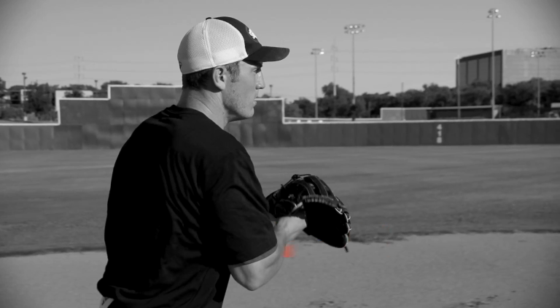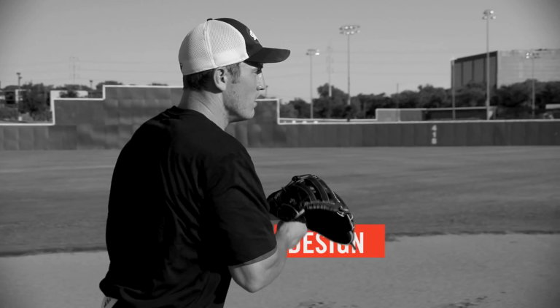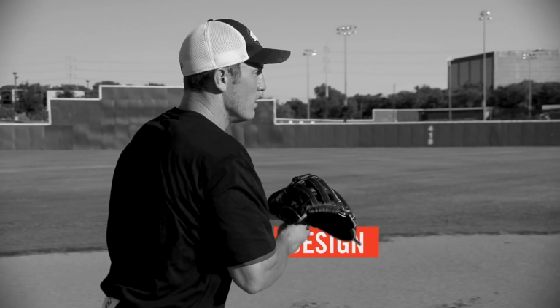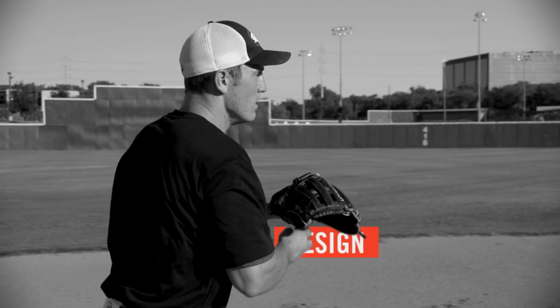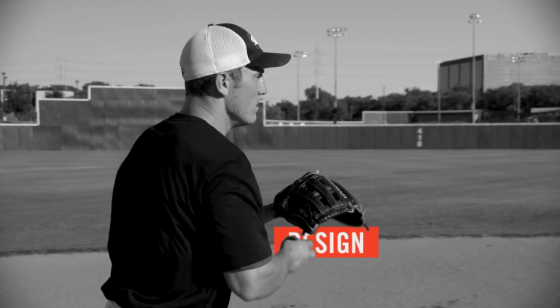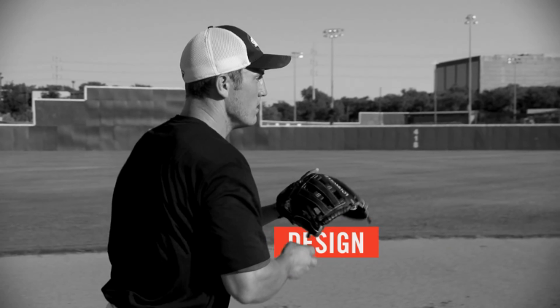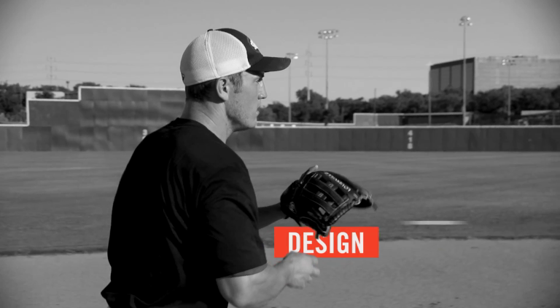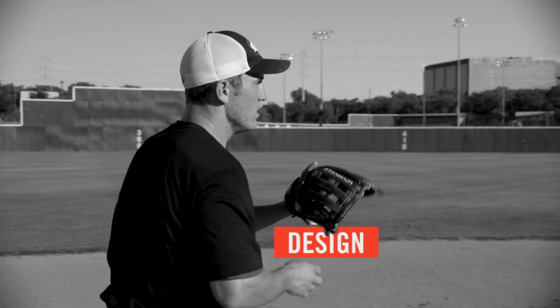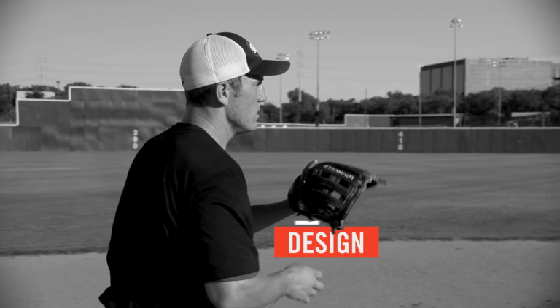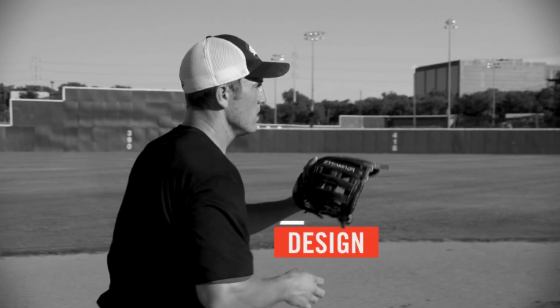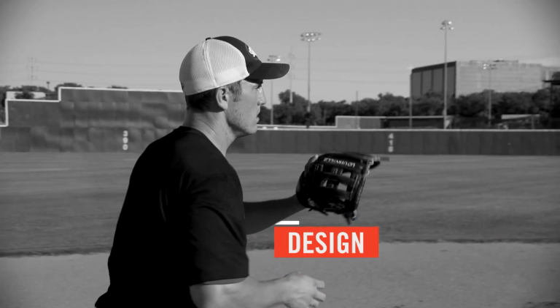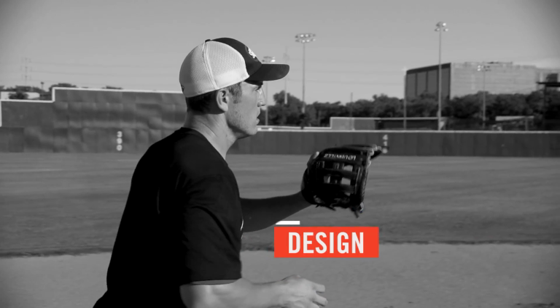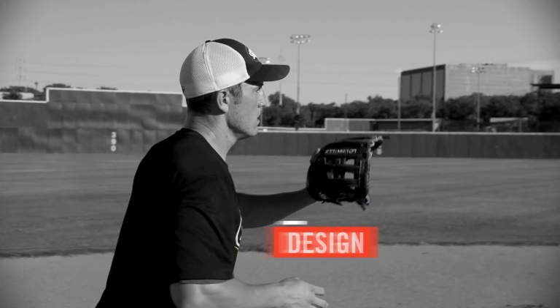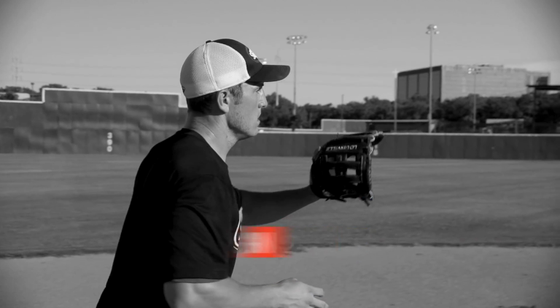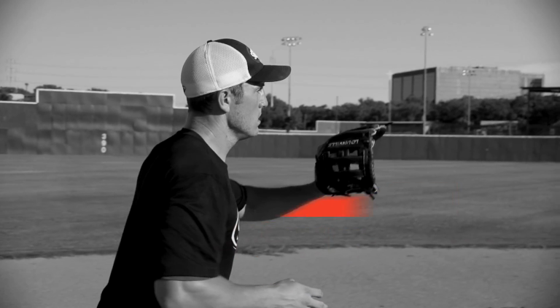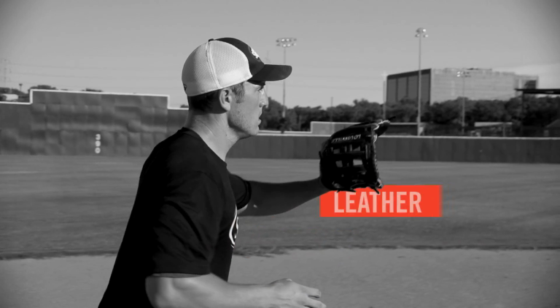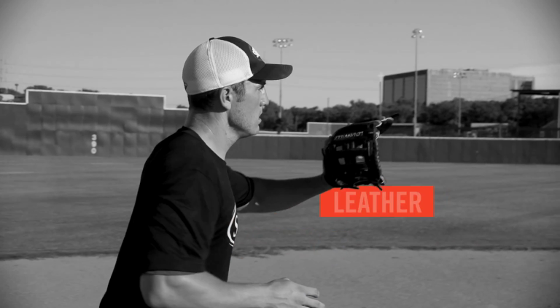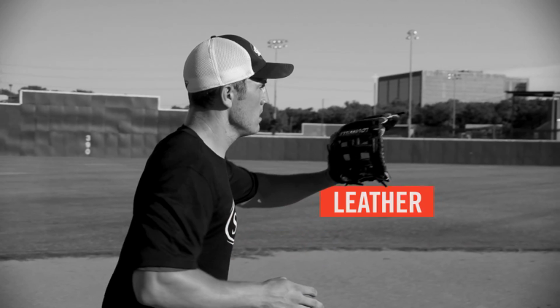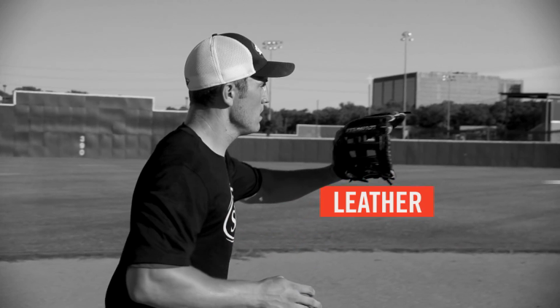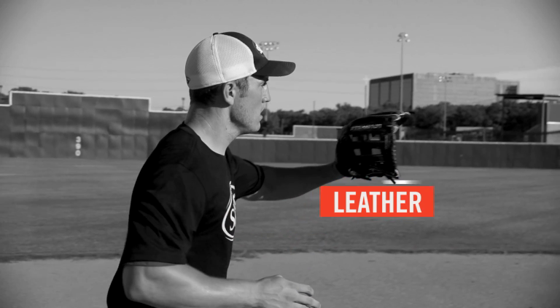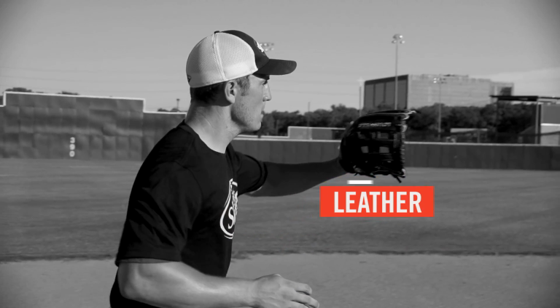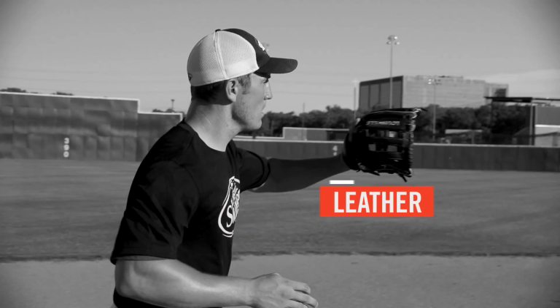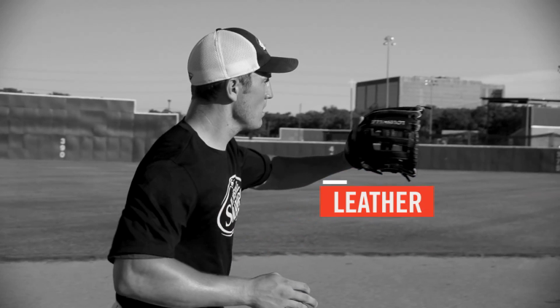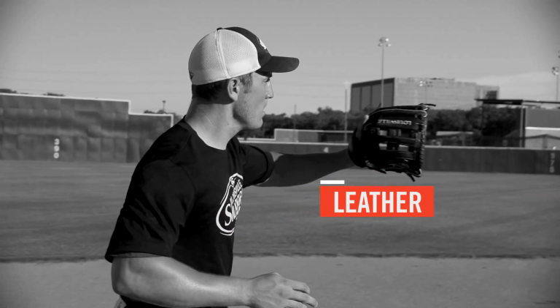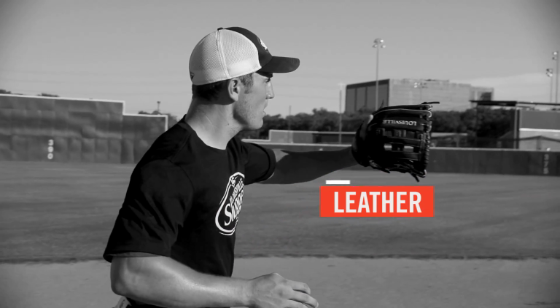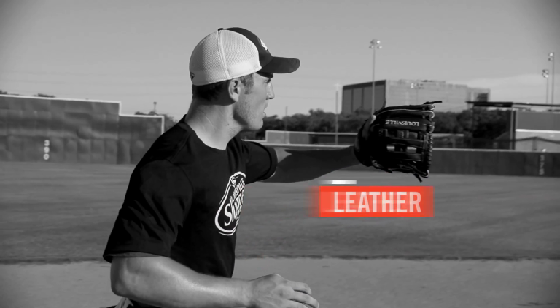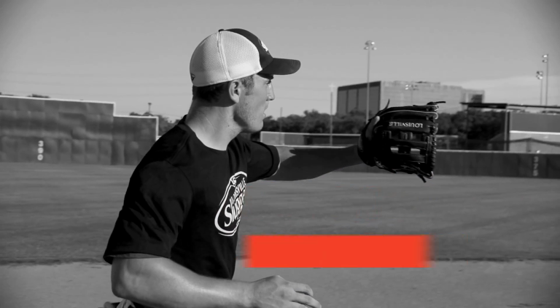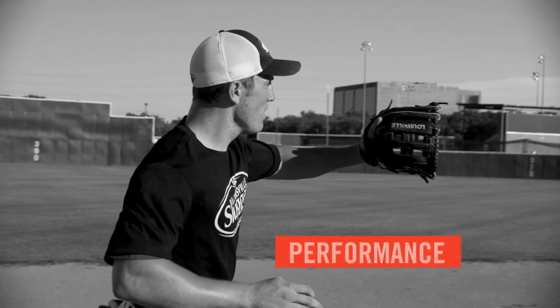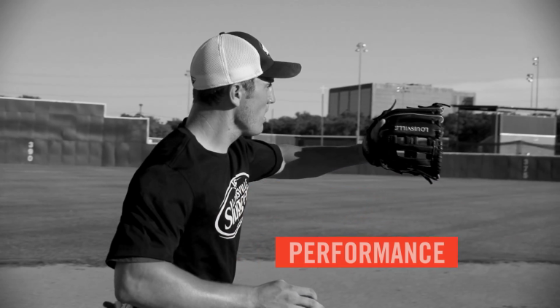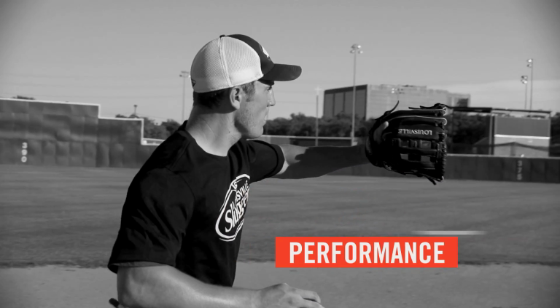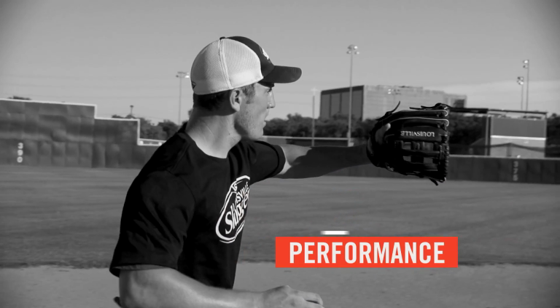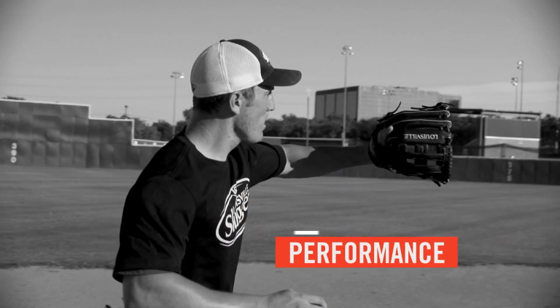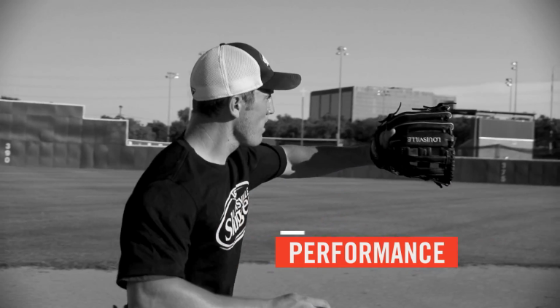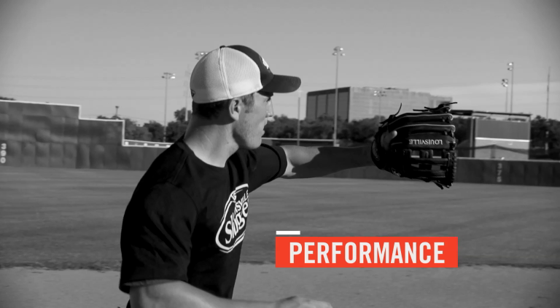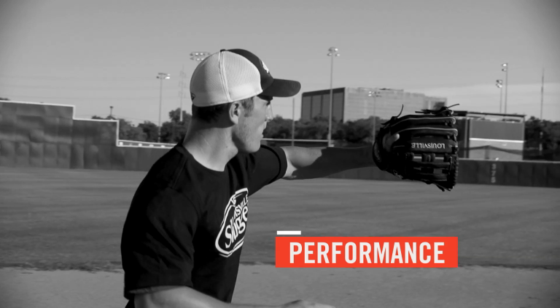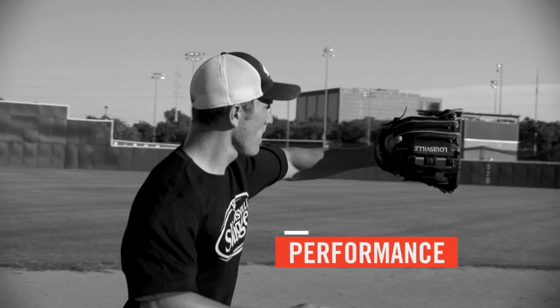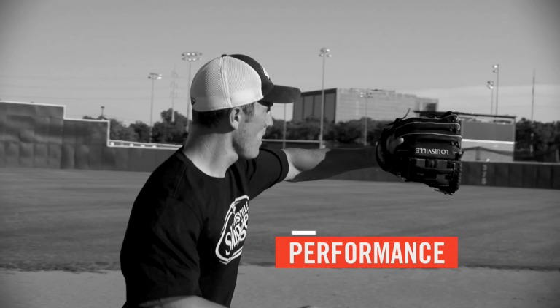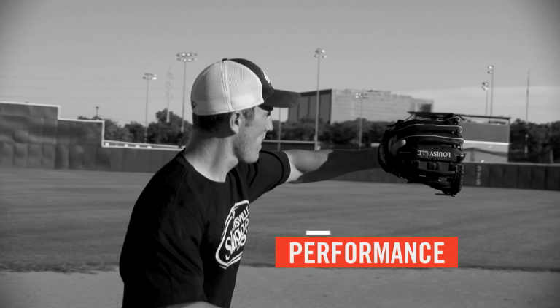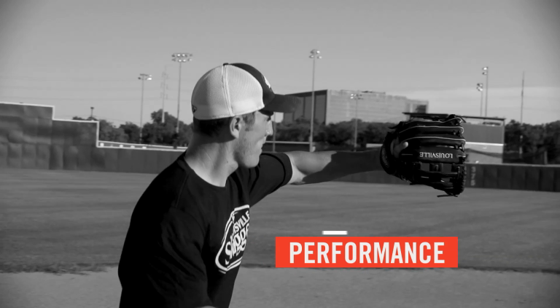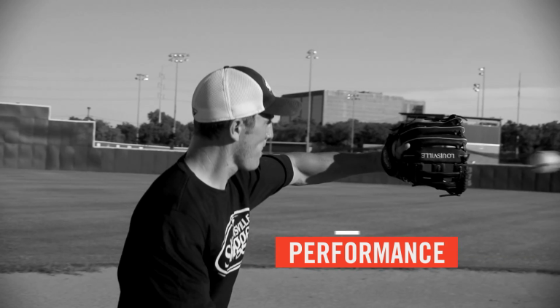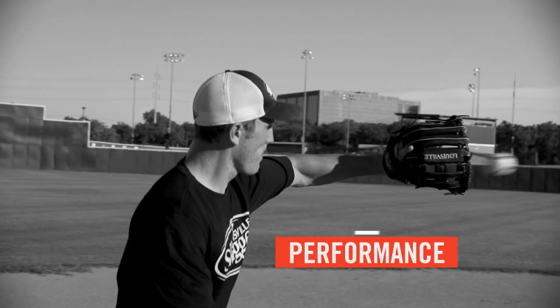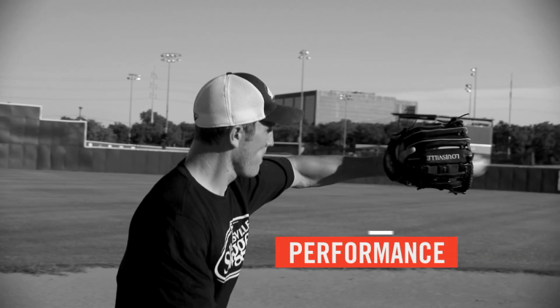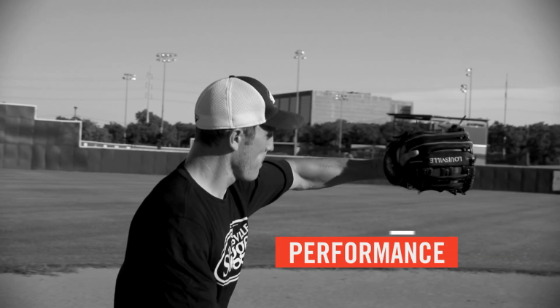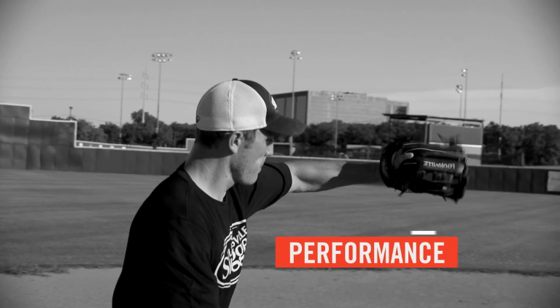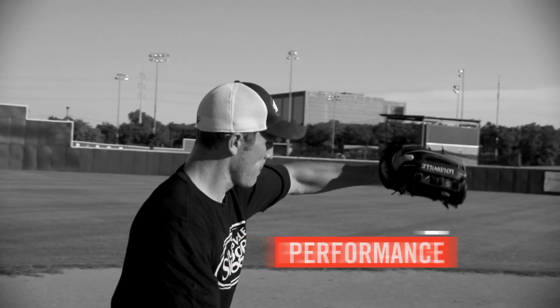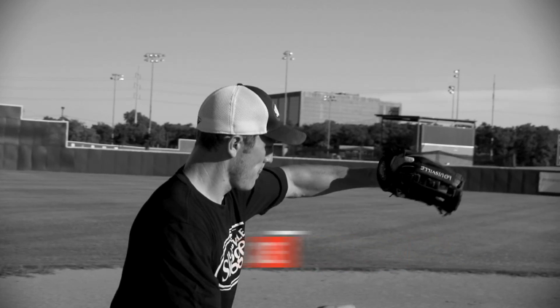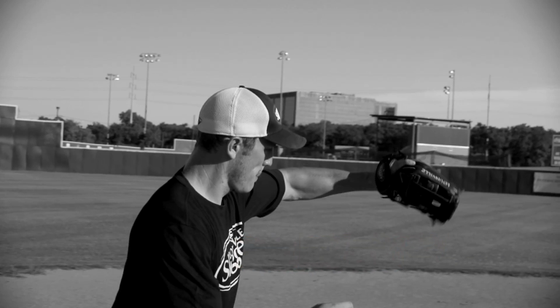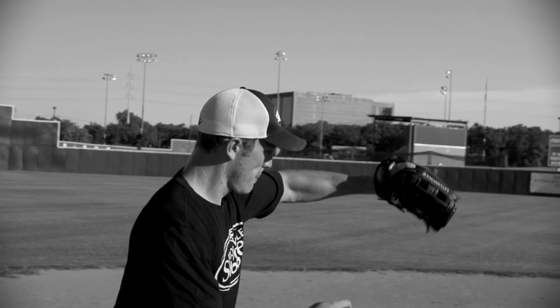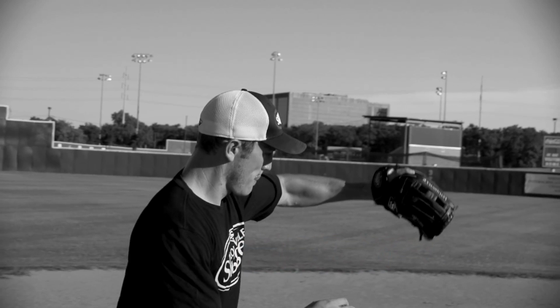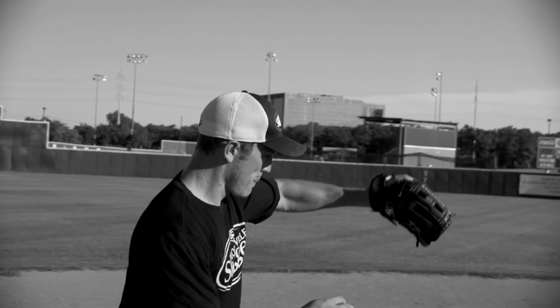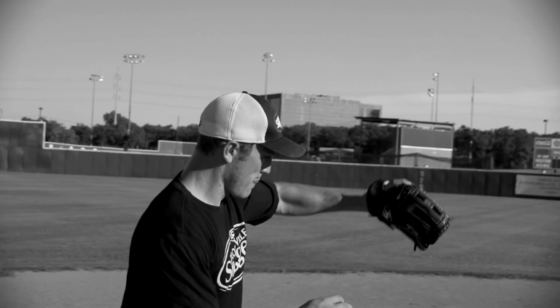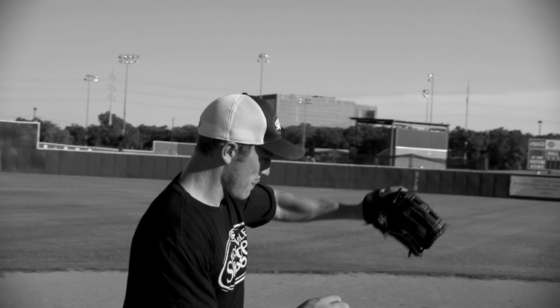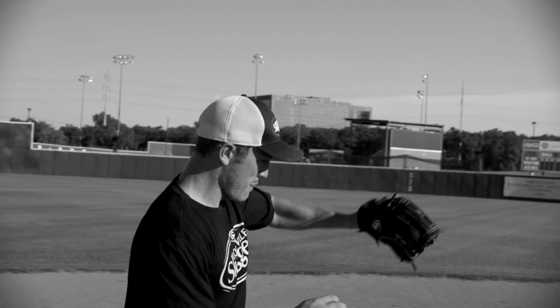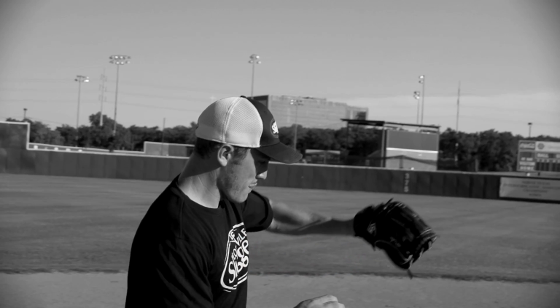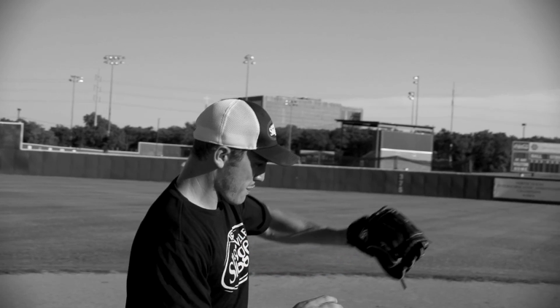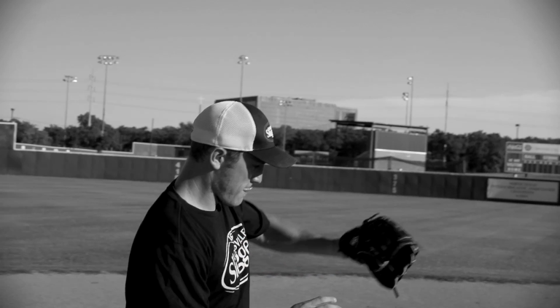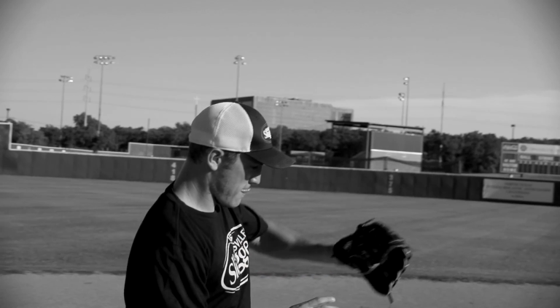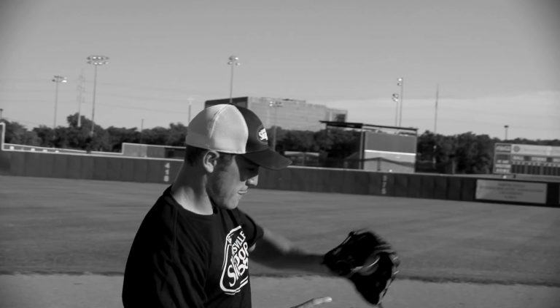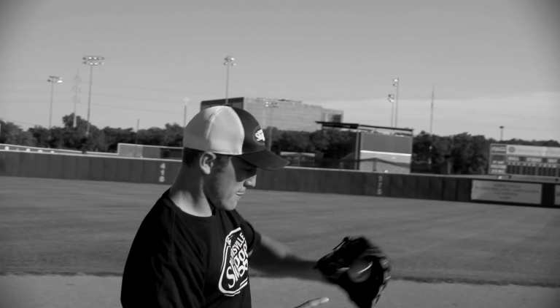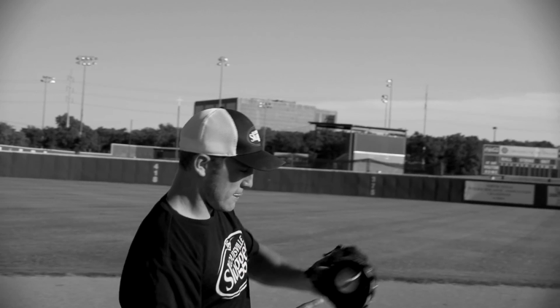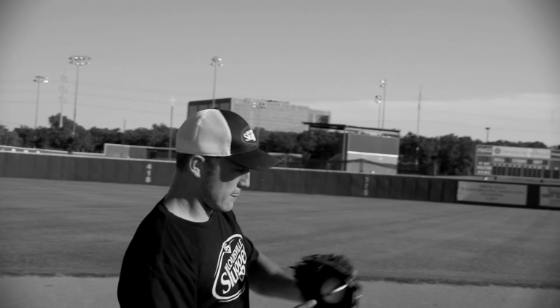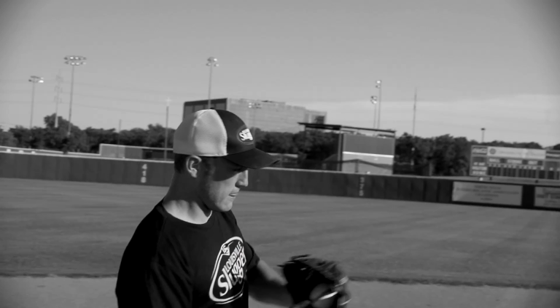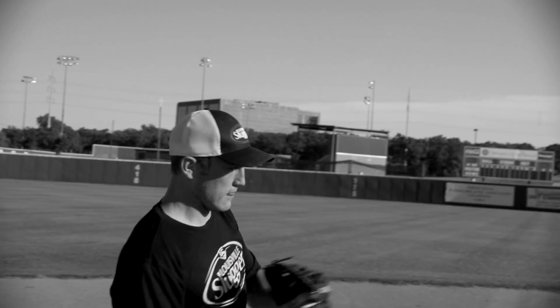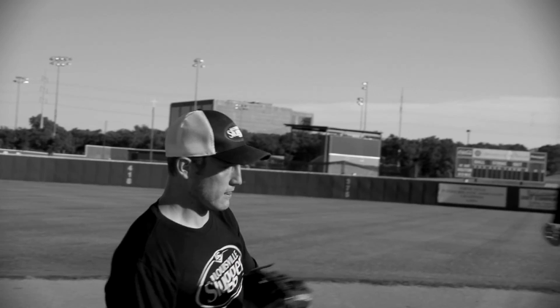Professional design, professional leather, and professional performance. This is how the Louisville Slugger Flared gloves will leave their mark.